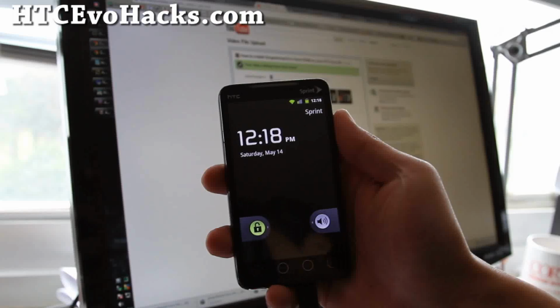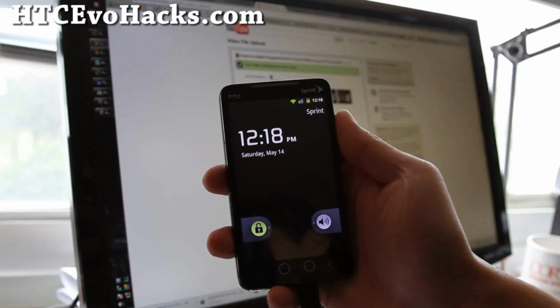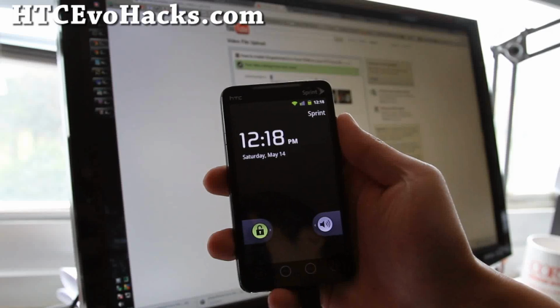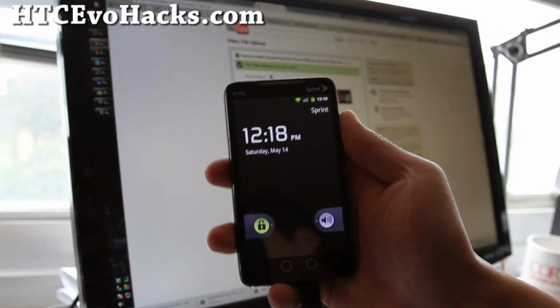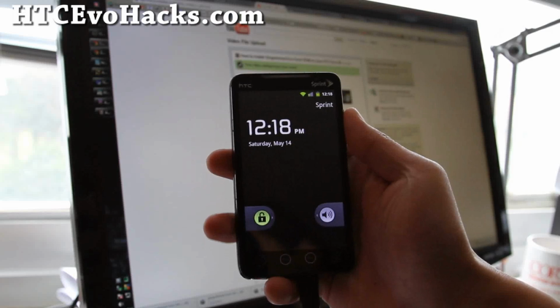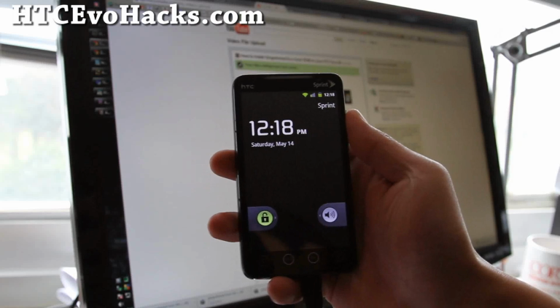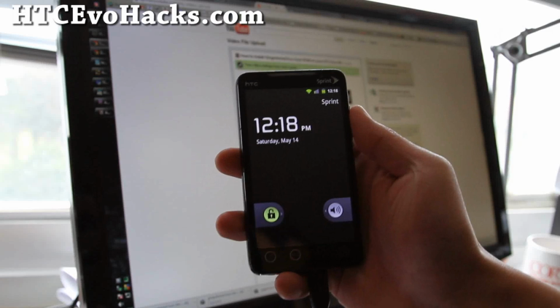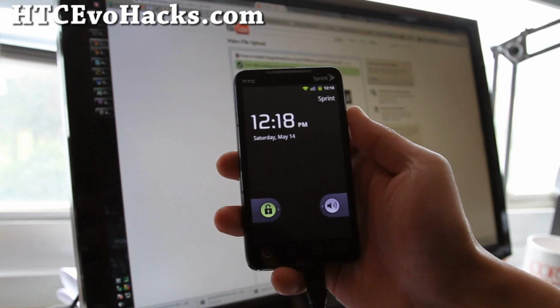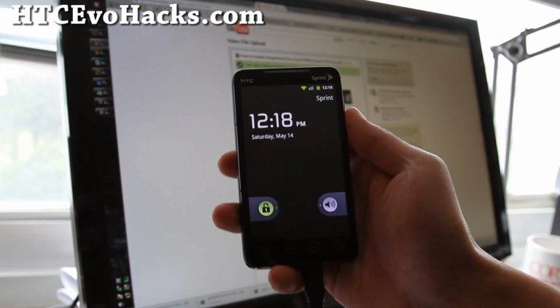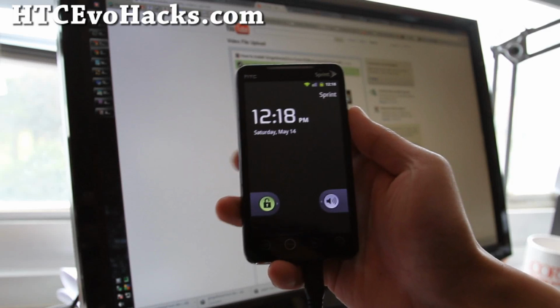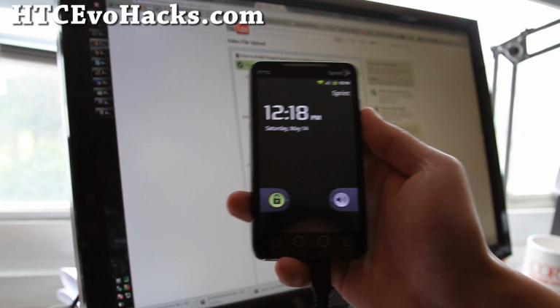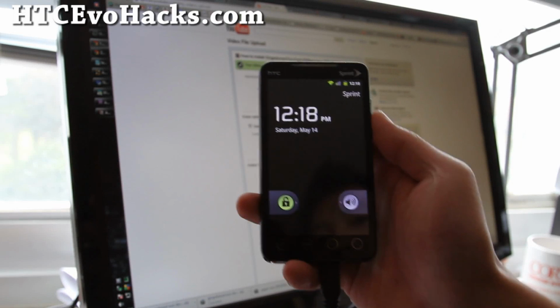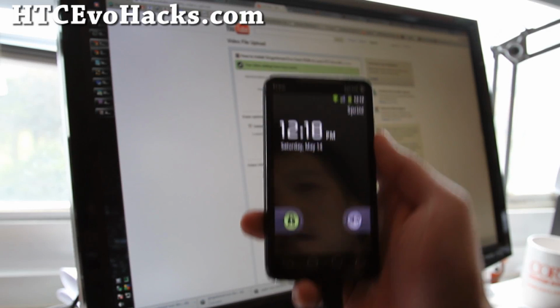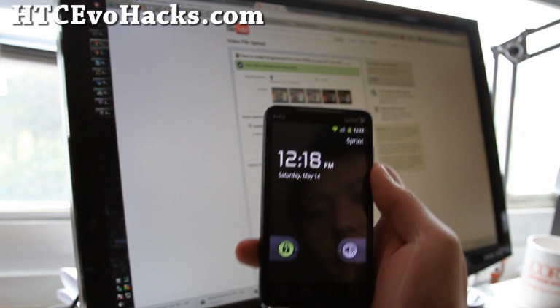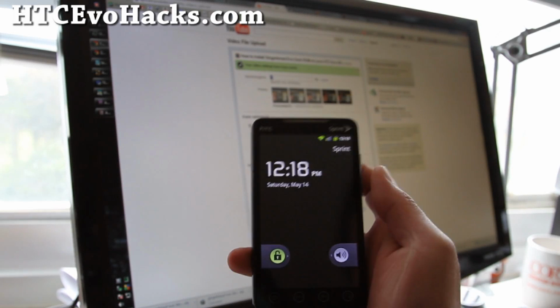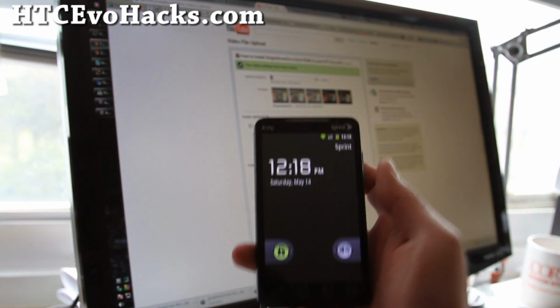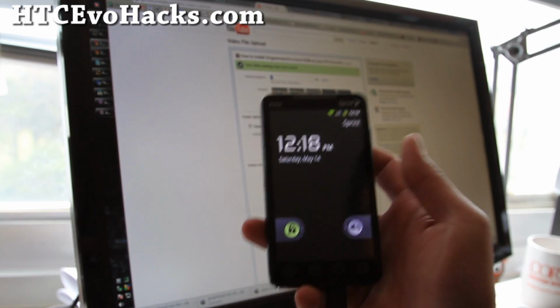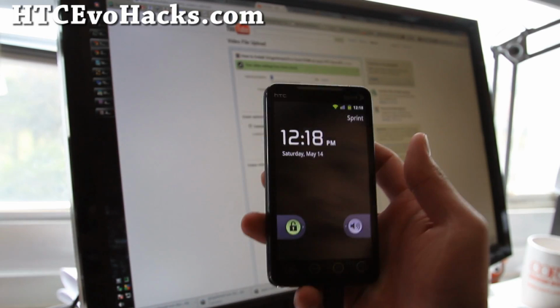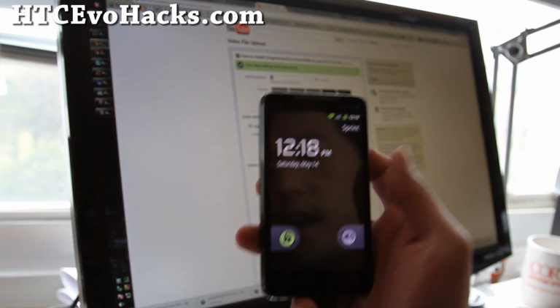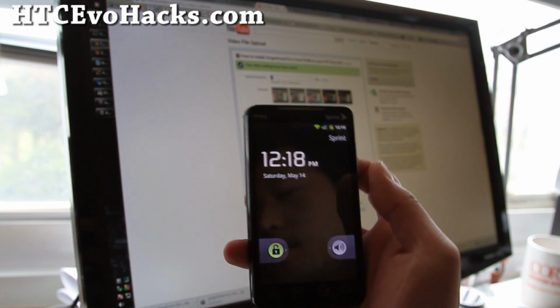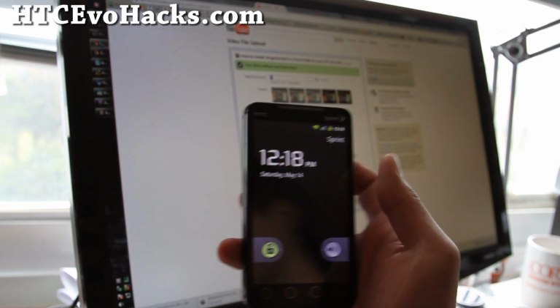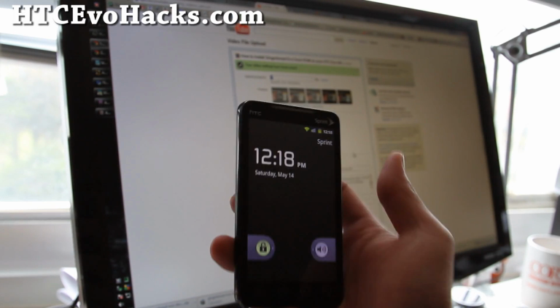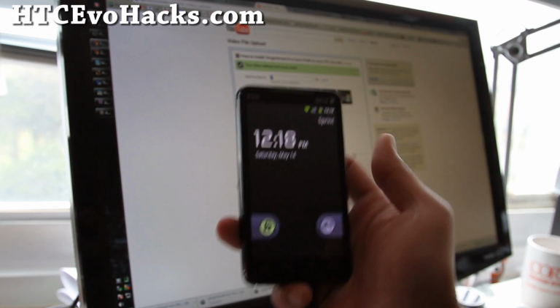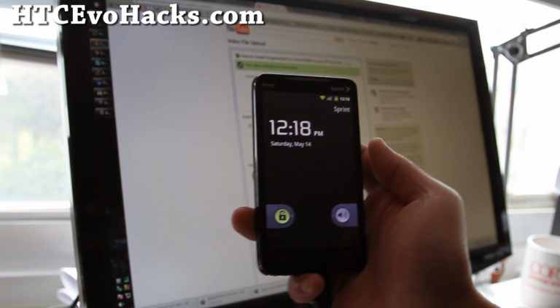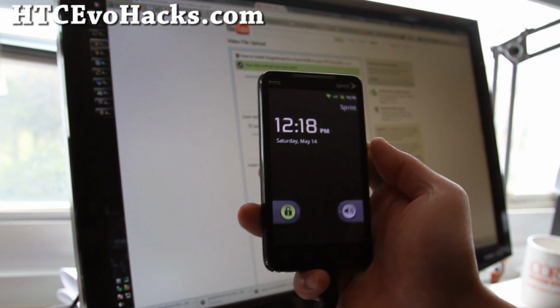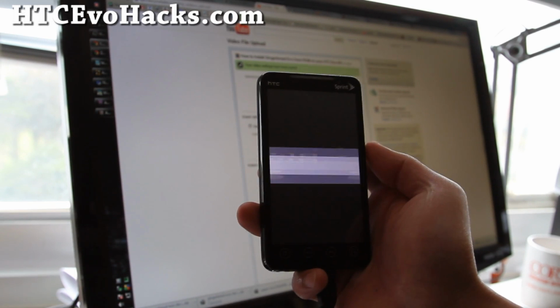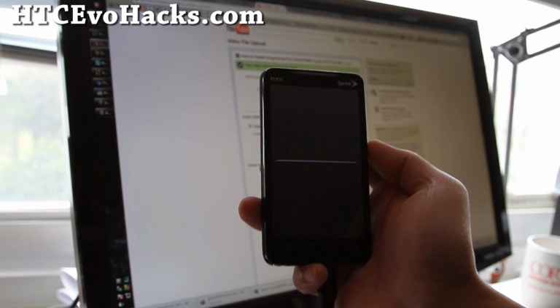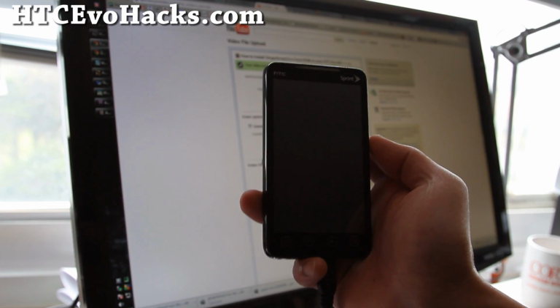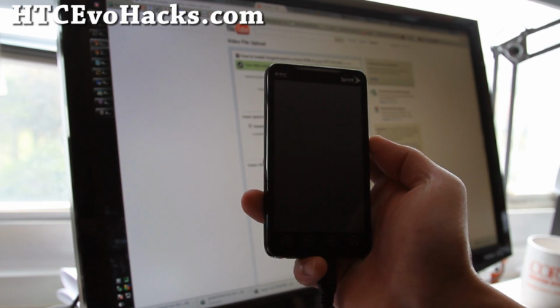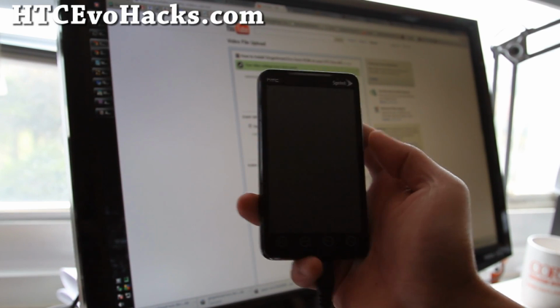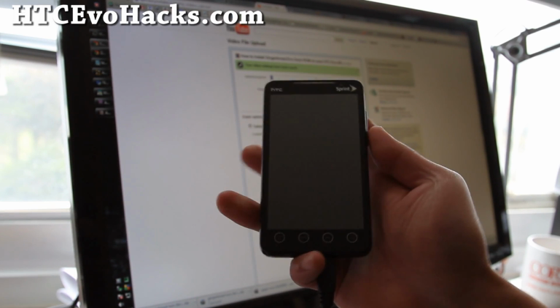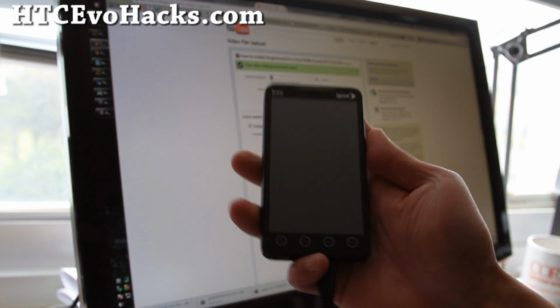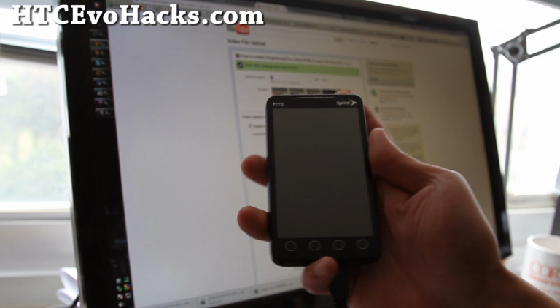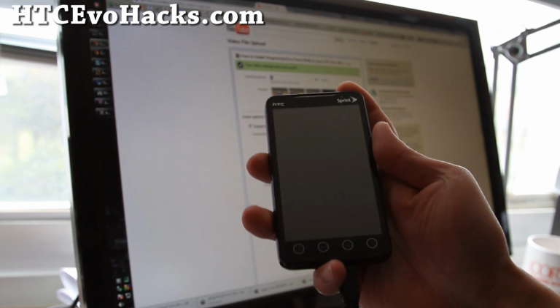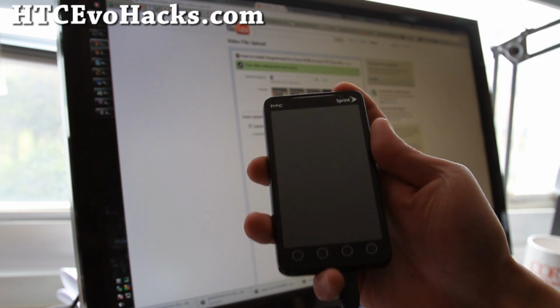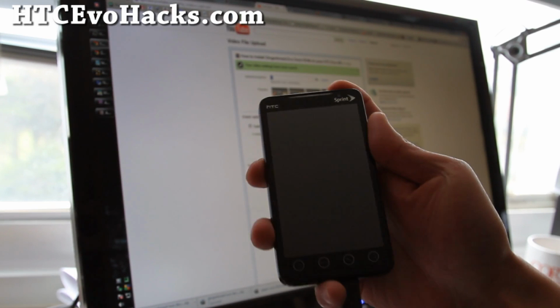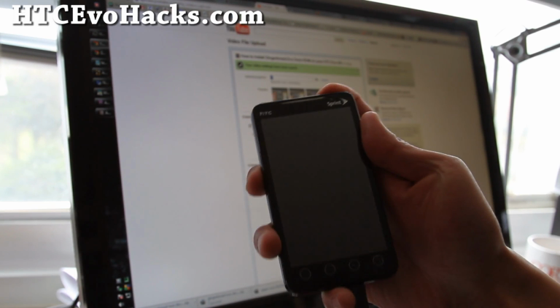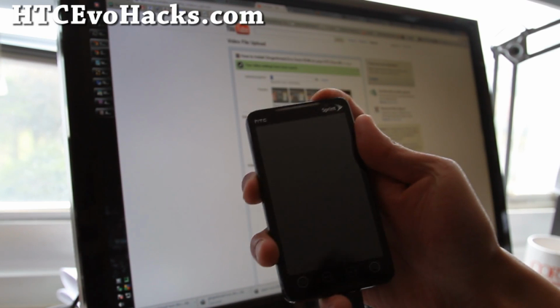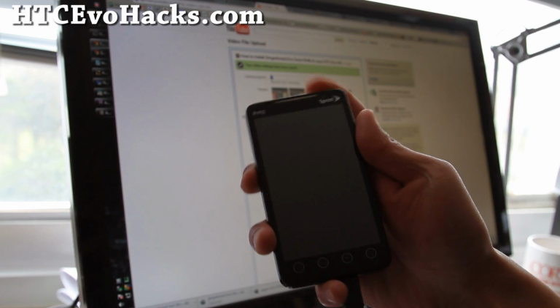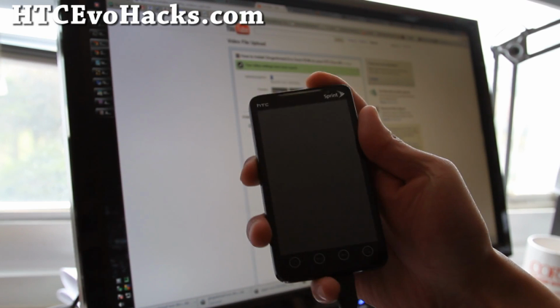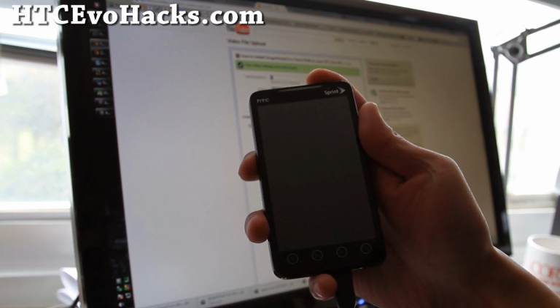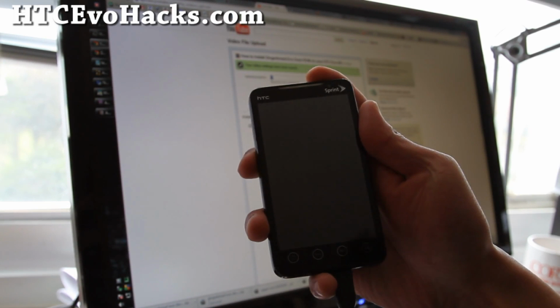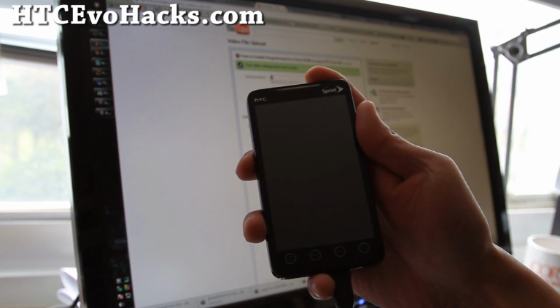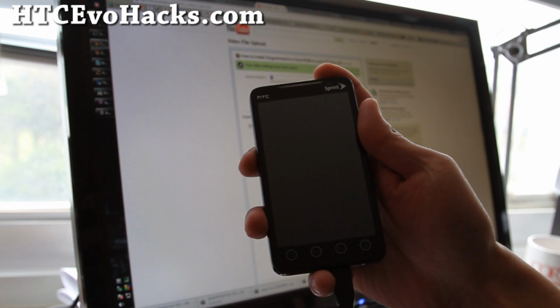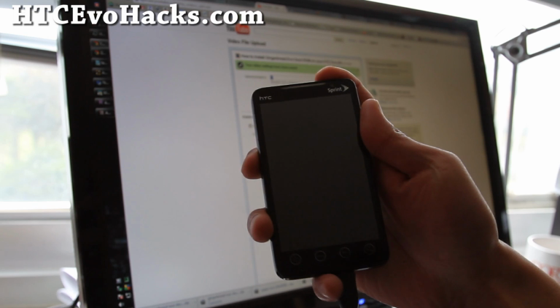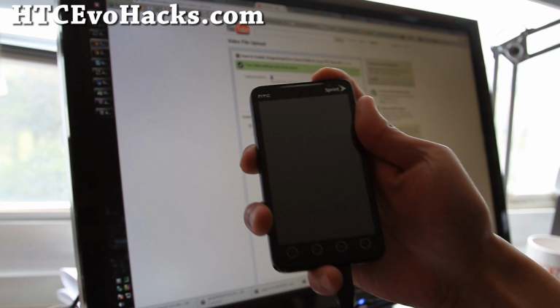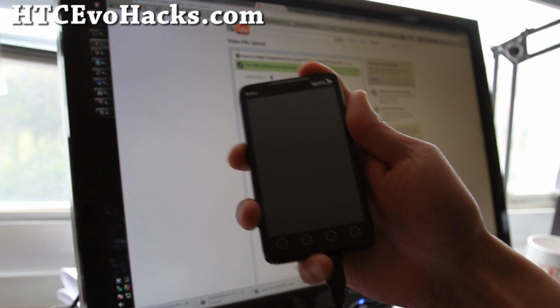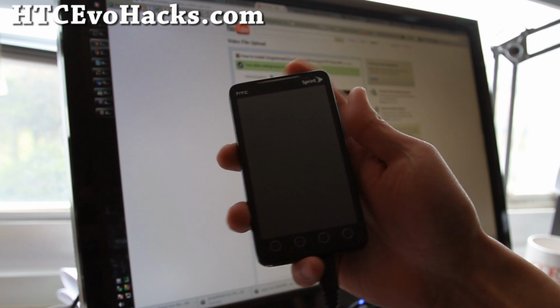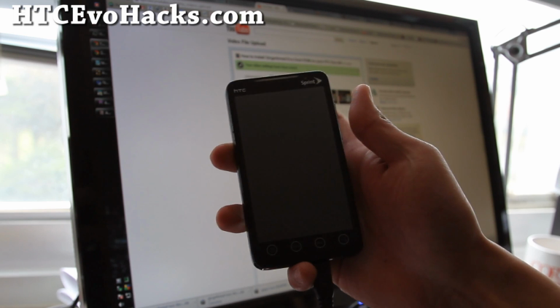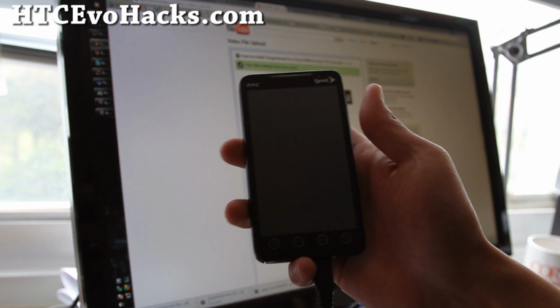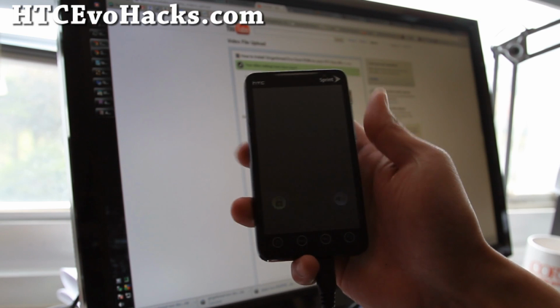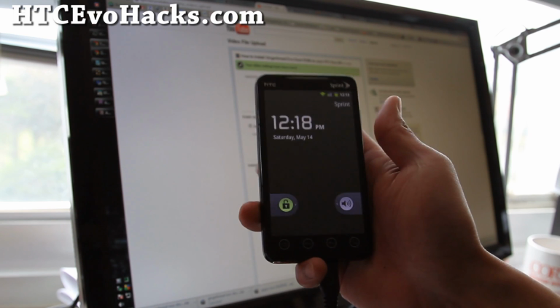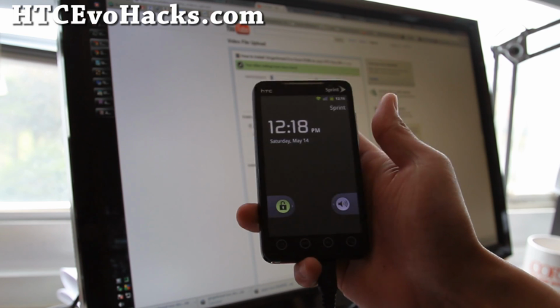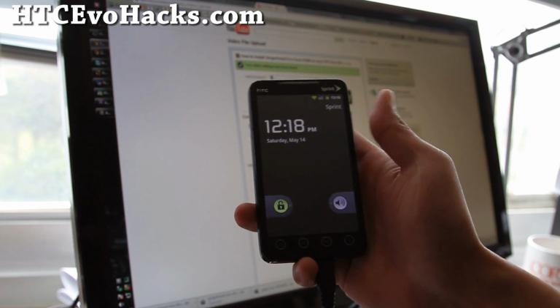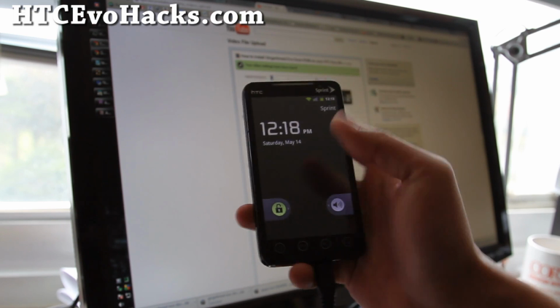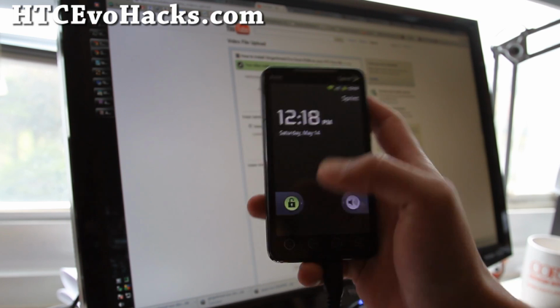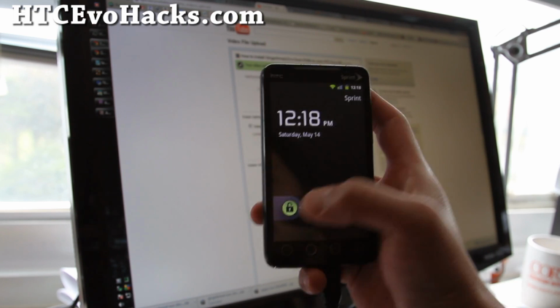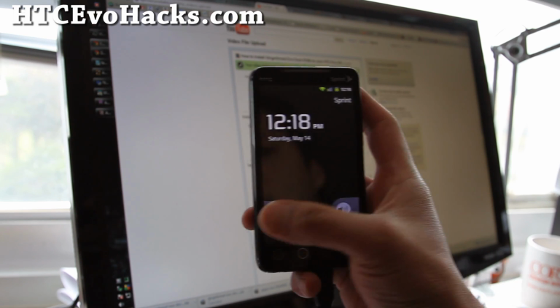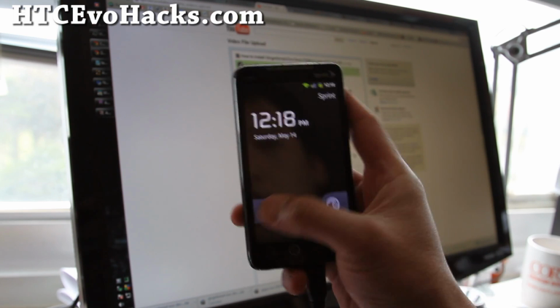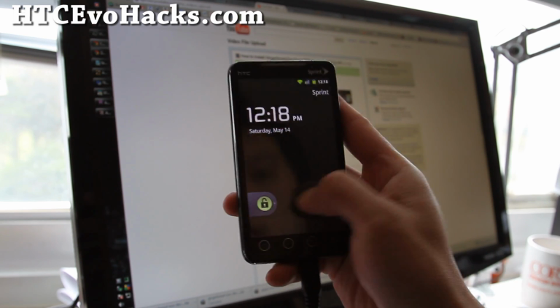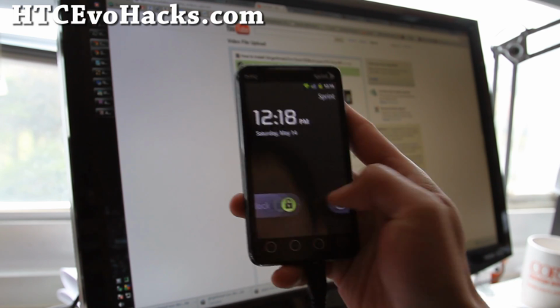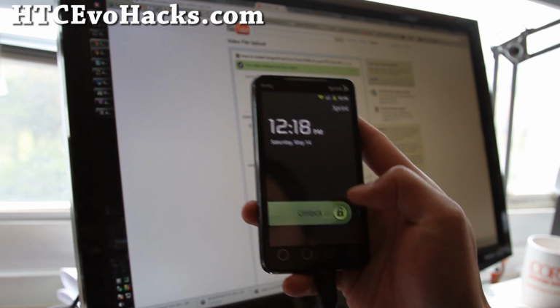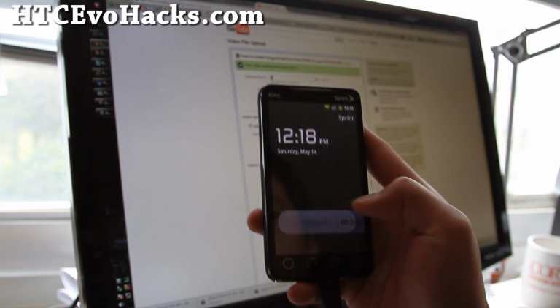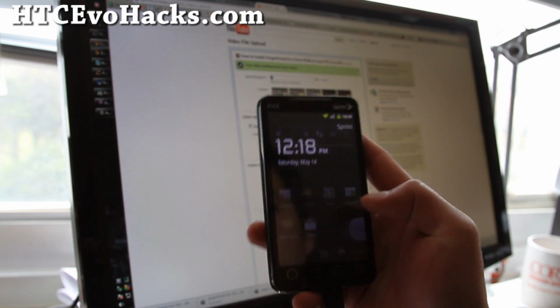Hi all, this is Max from HTCEvoHacks.com. Today I'm going to show you how to do HDMI mirroring on your phone.